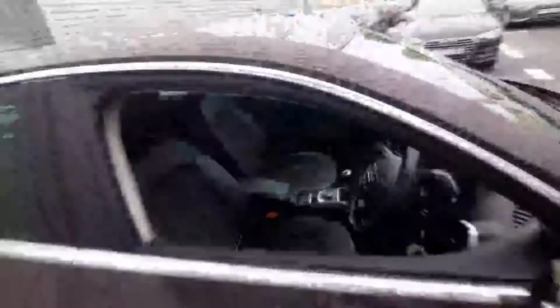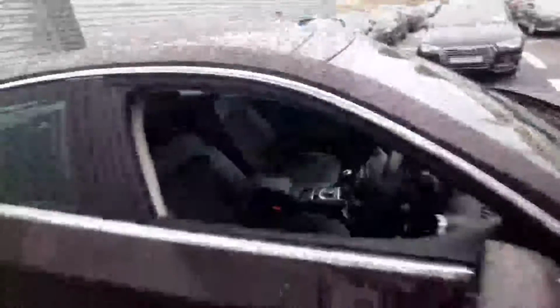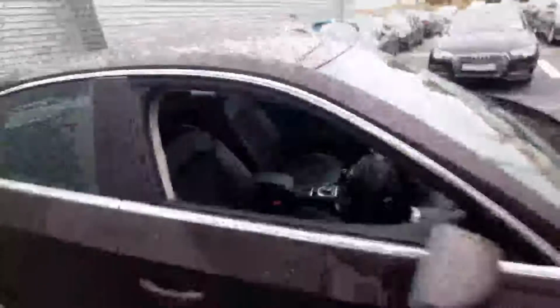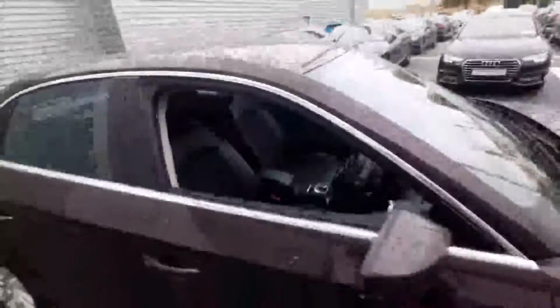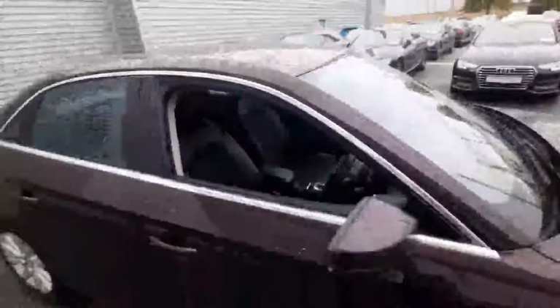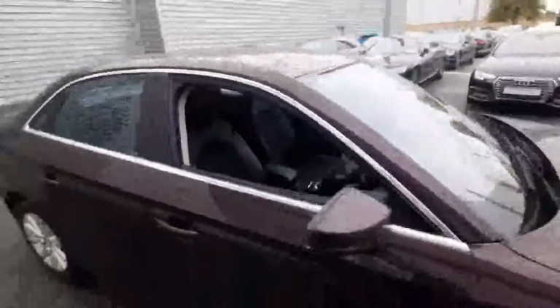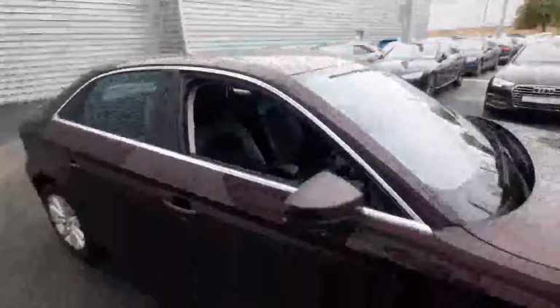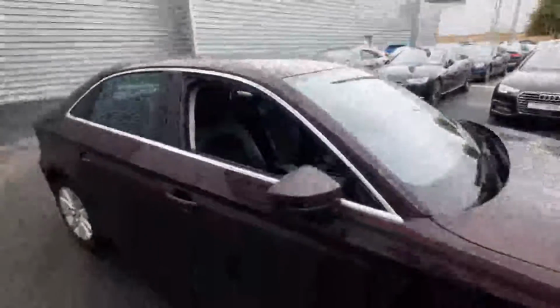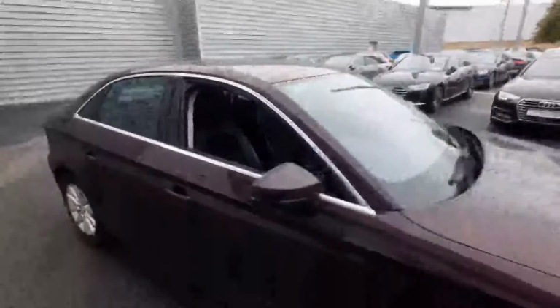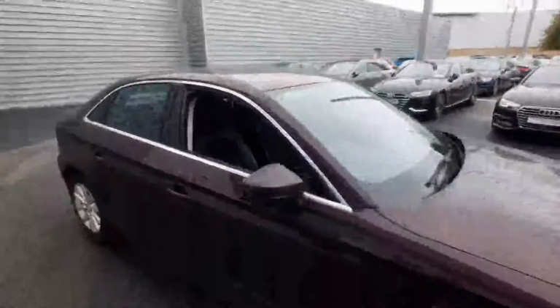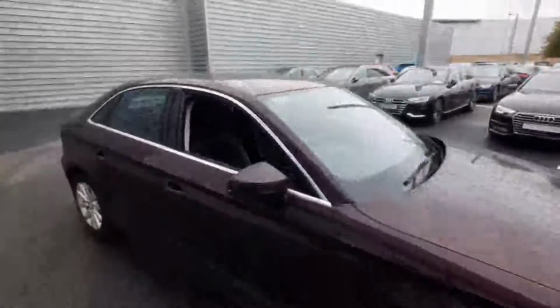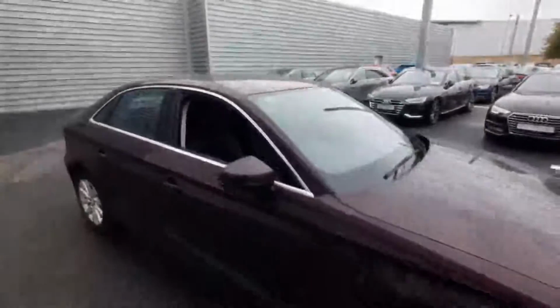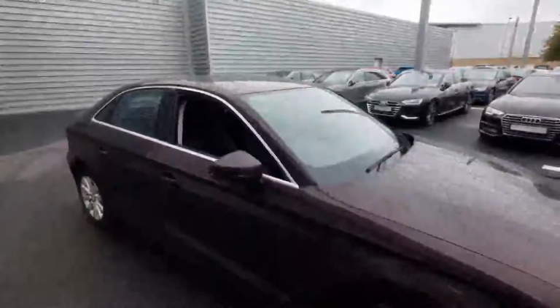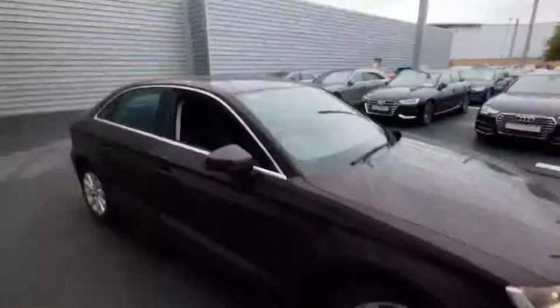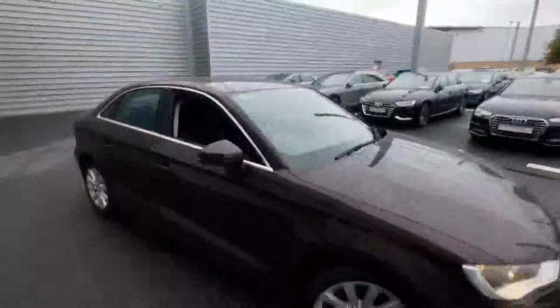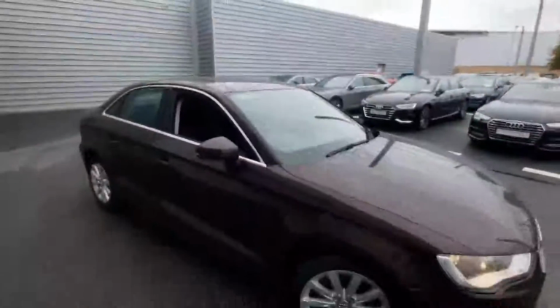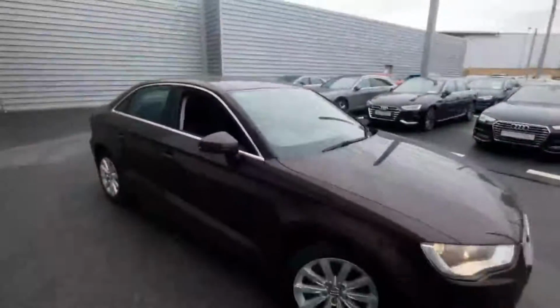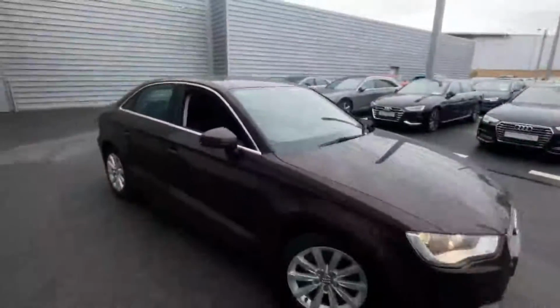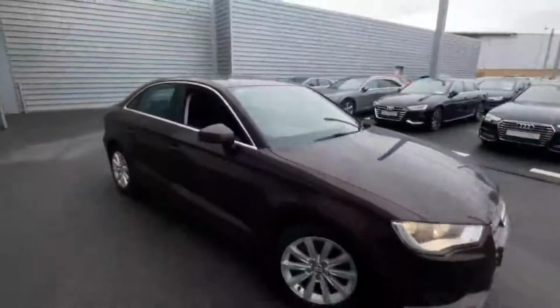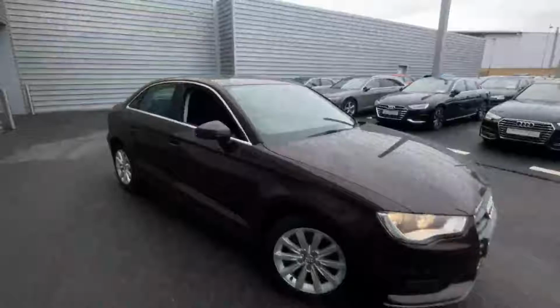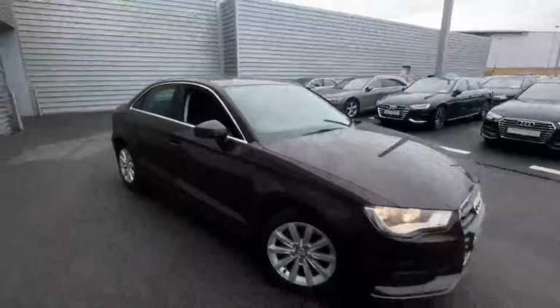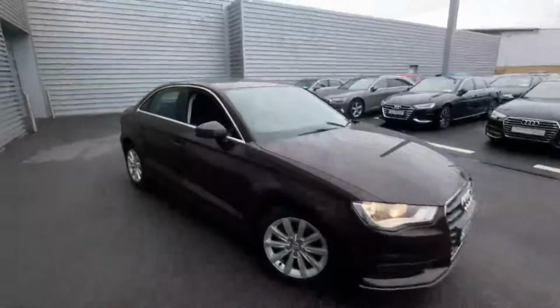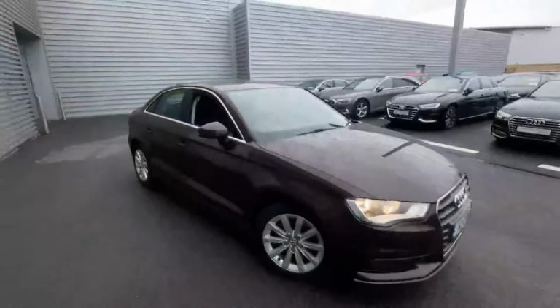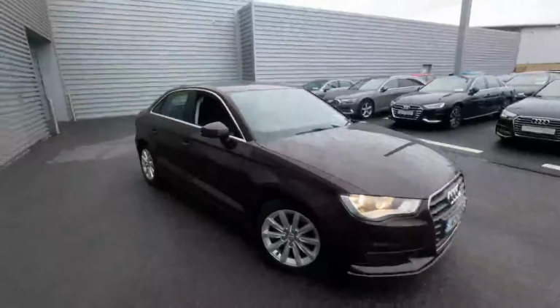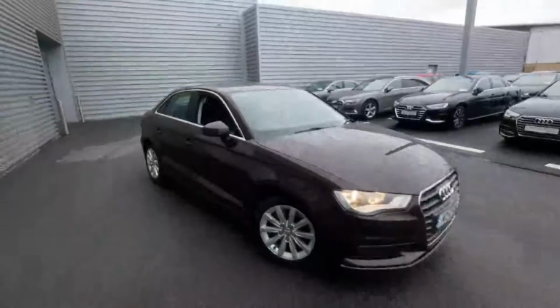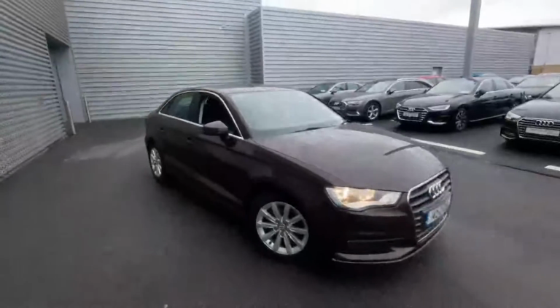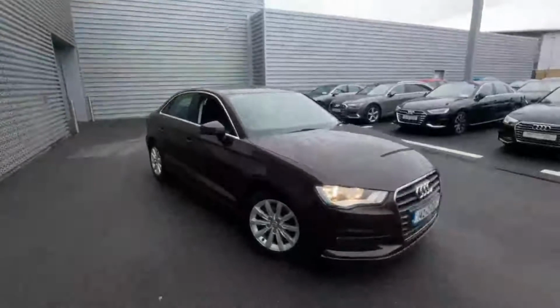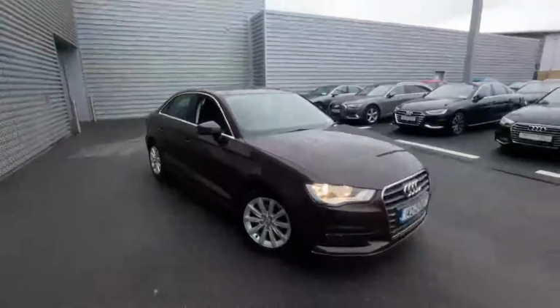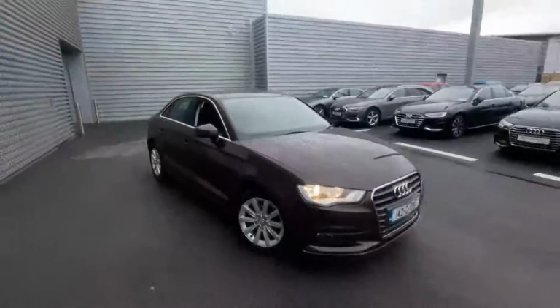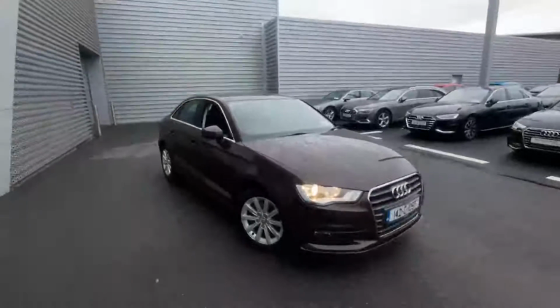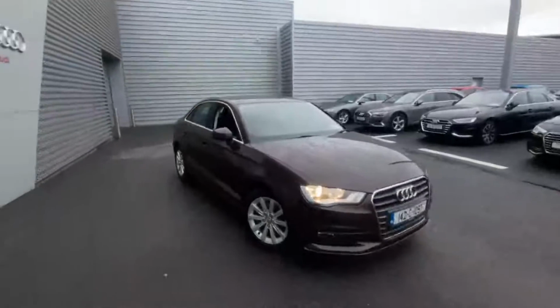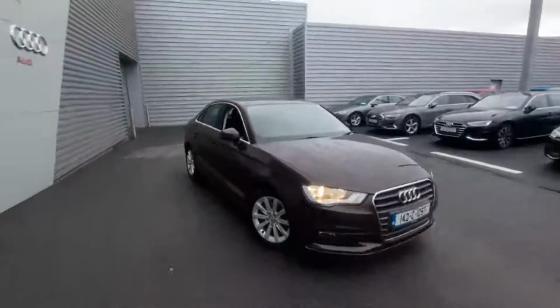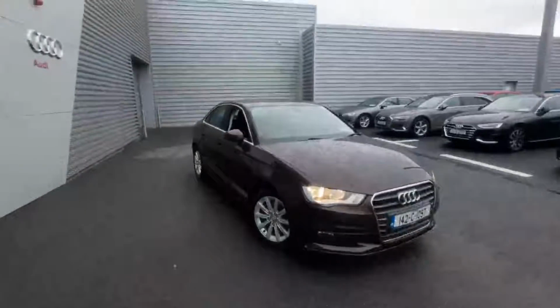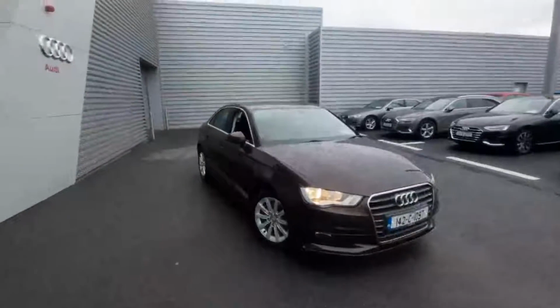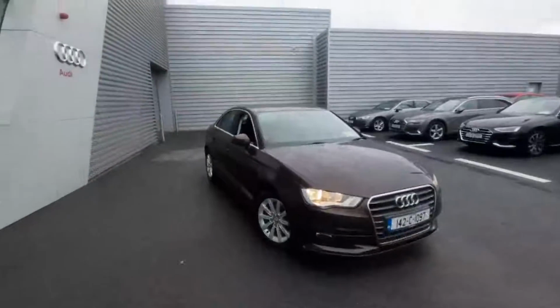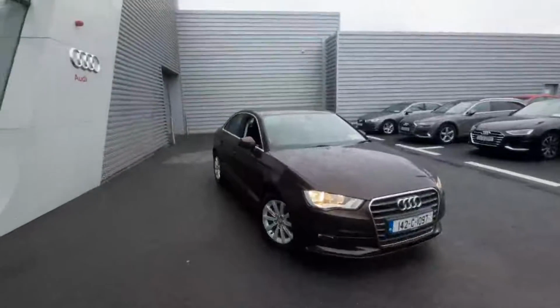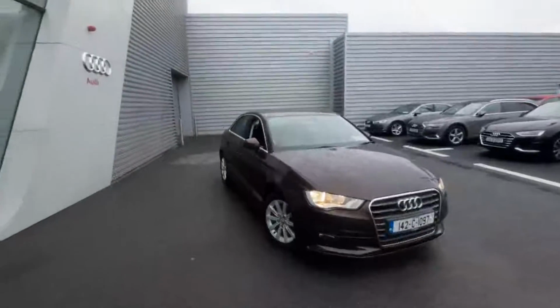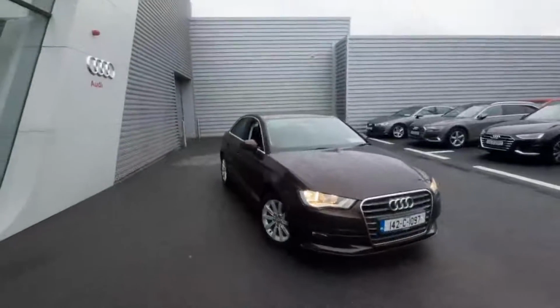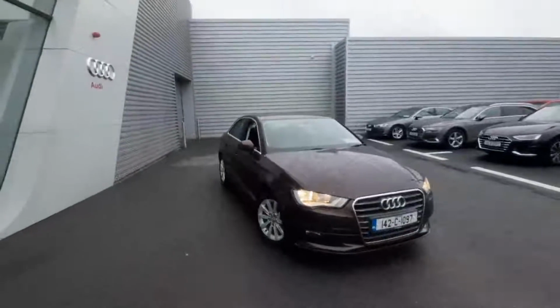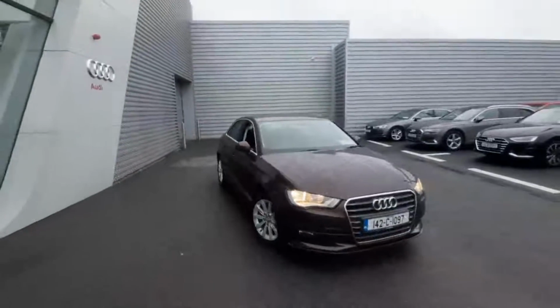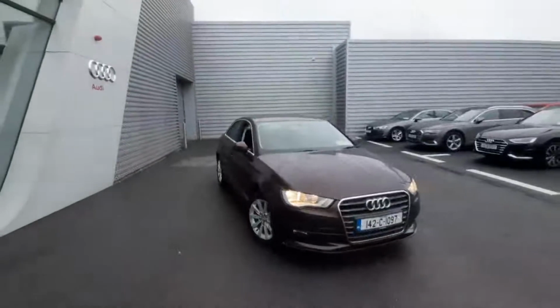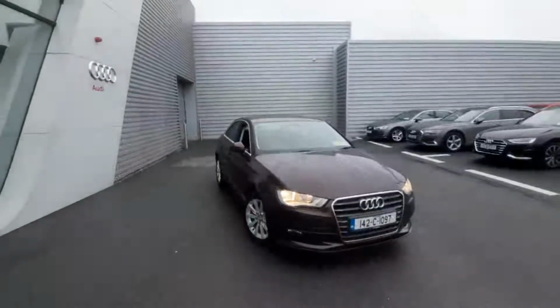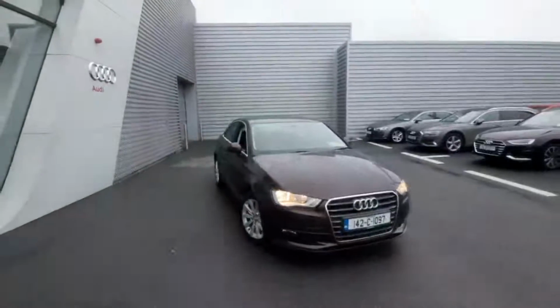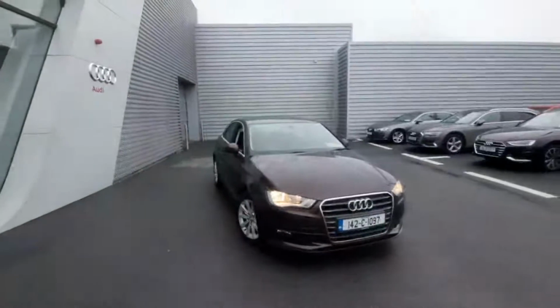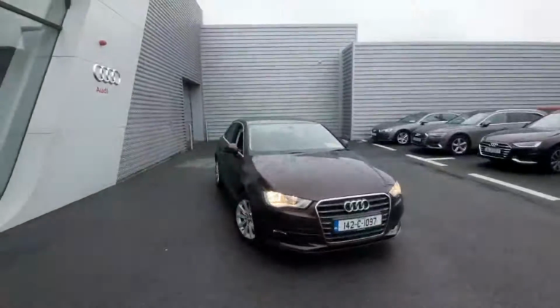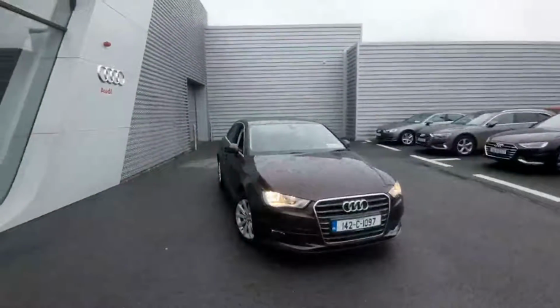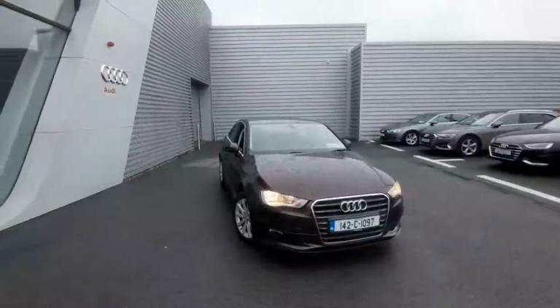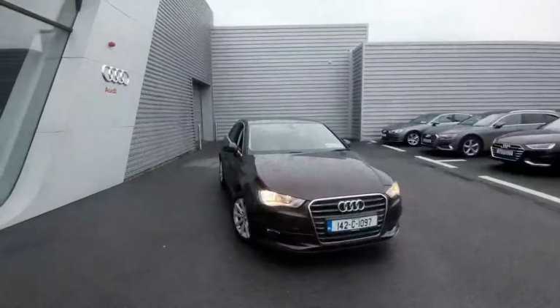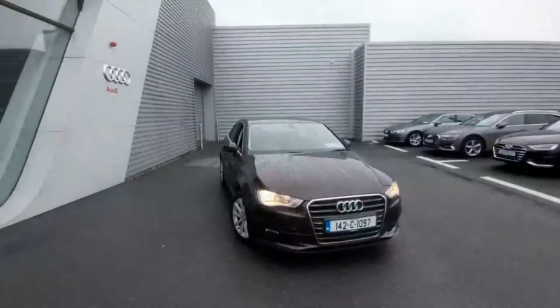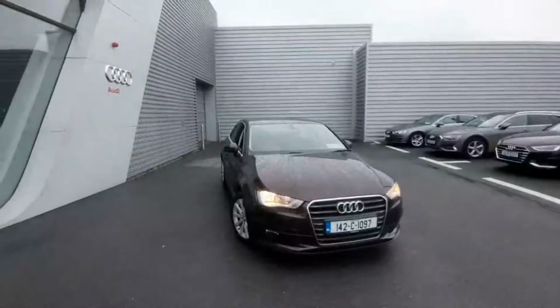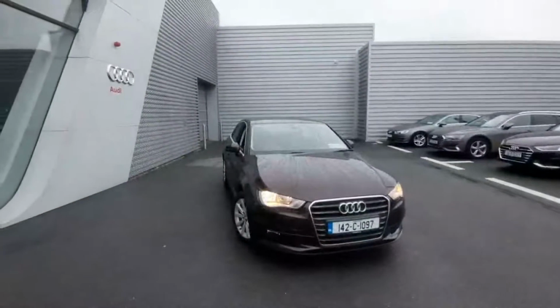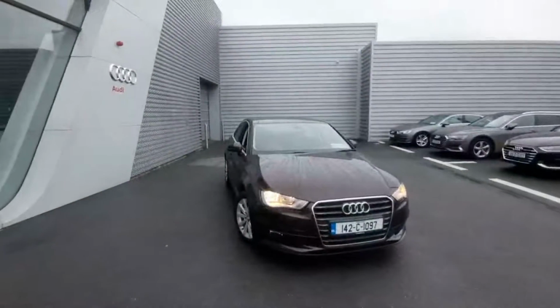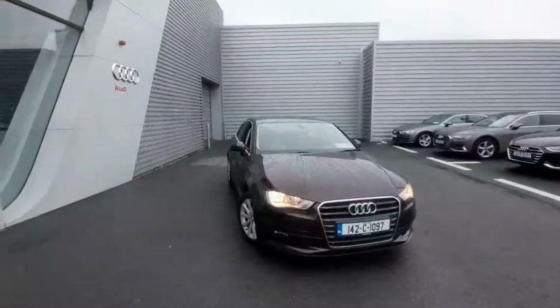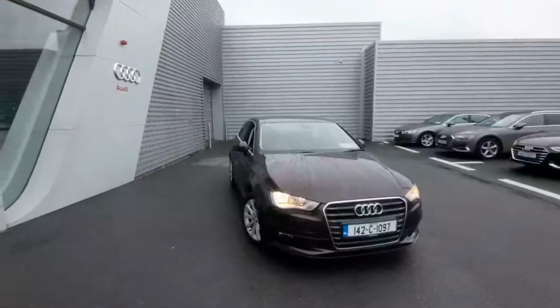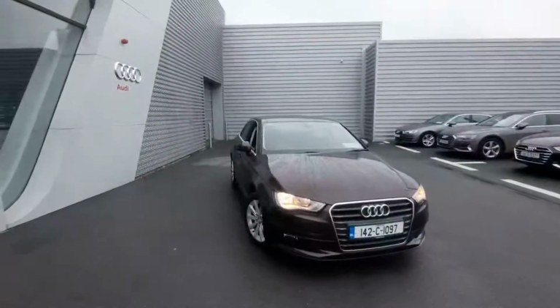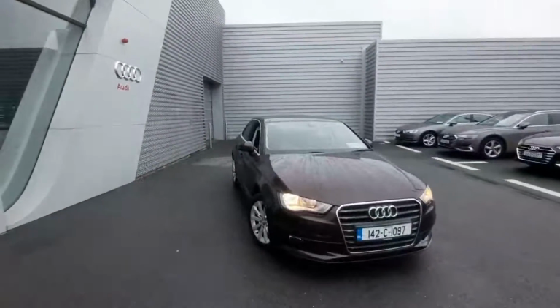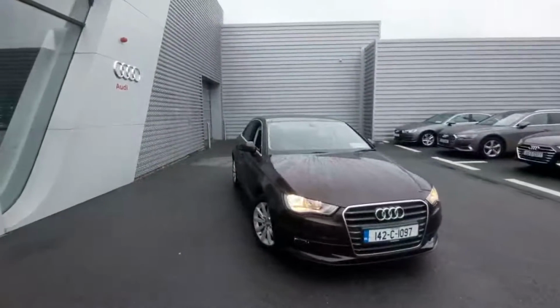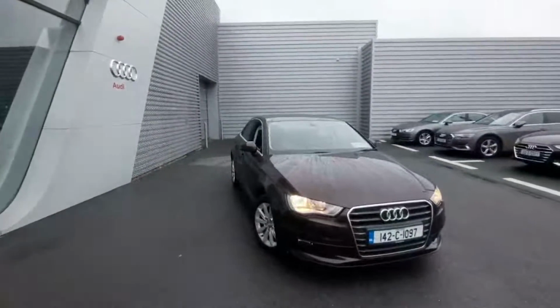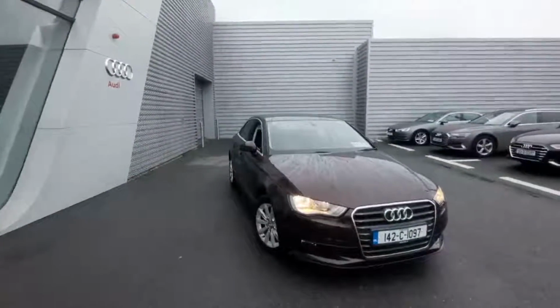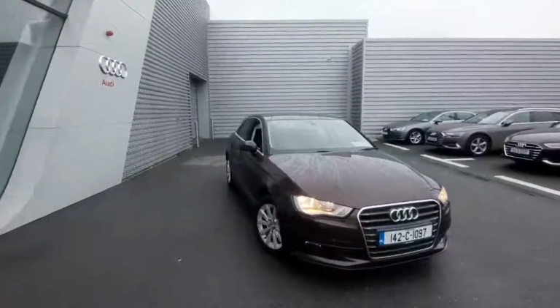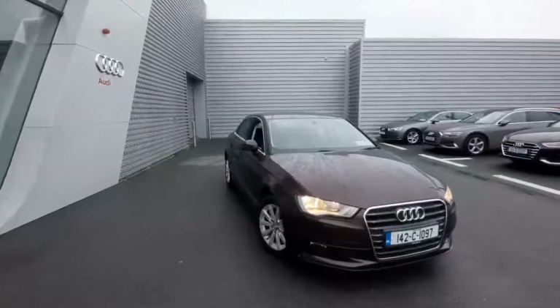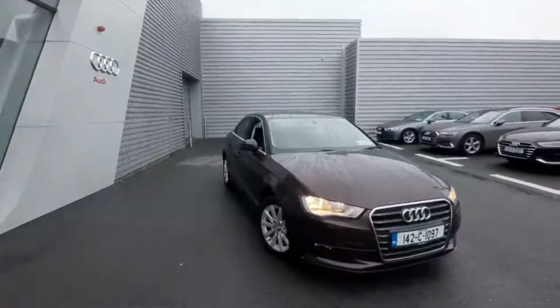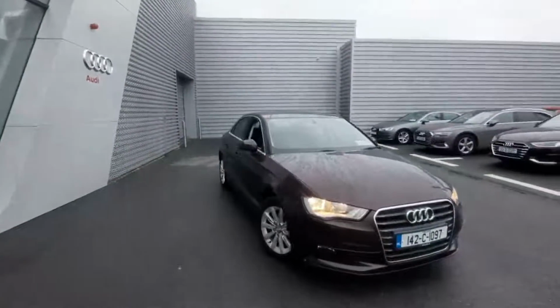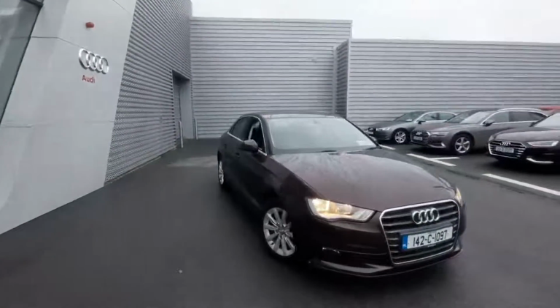If there are any further questions or queries on the A3 saloon, or you would like to arrange a test drive, please give us a call here on 061 336 000.